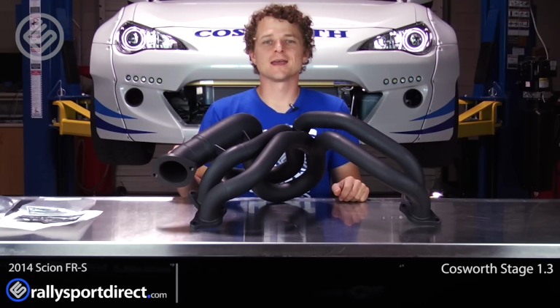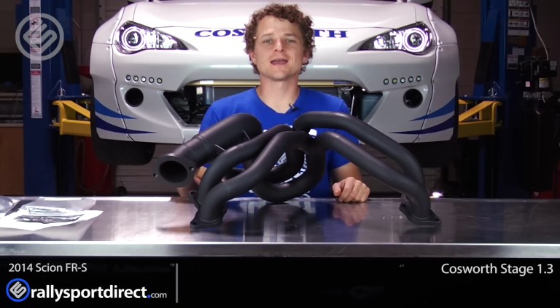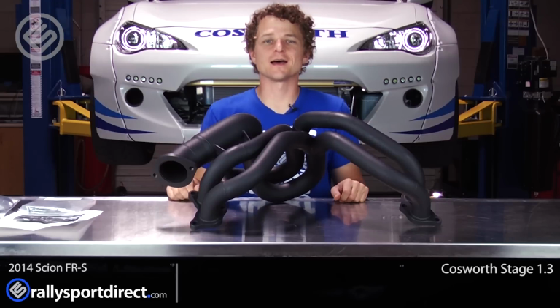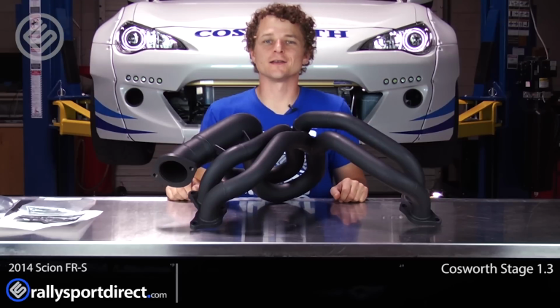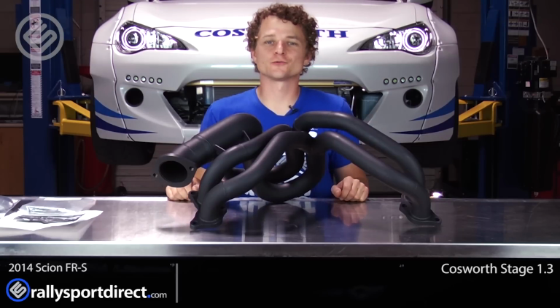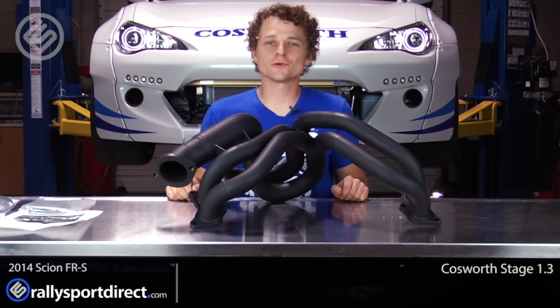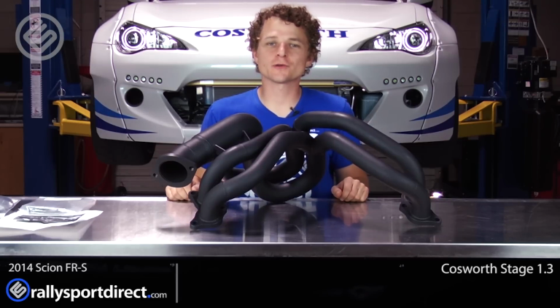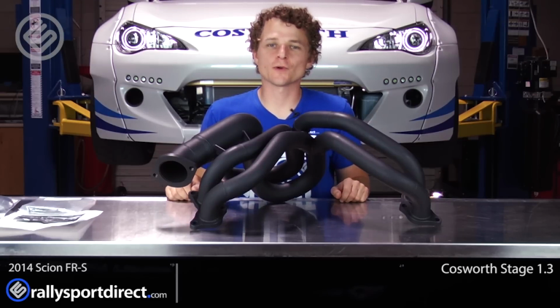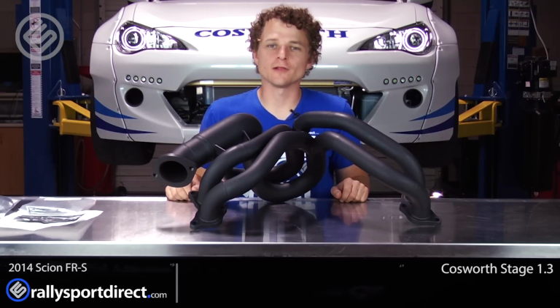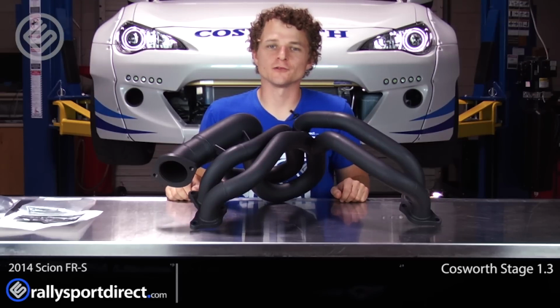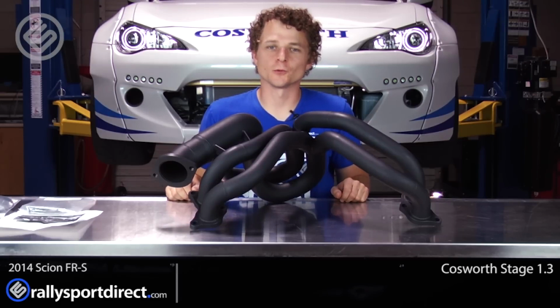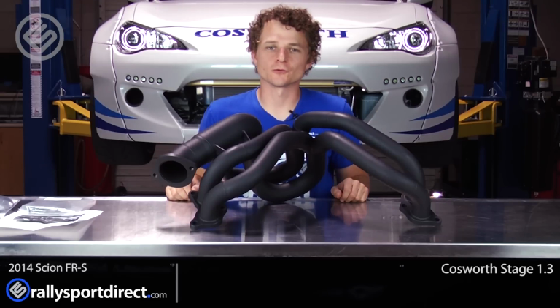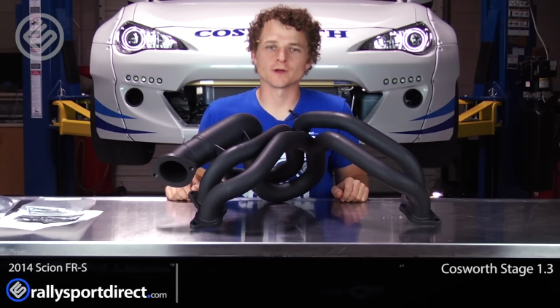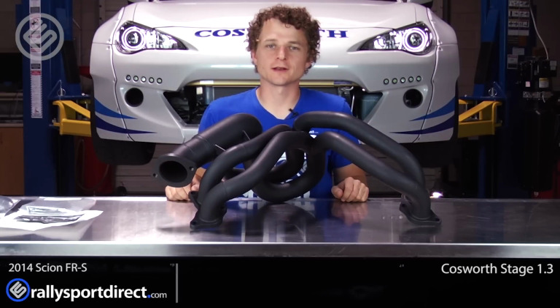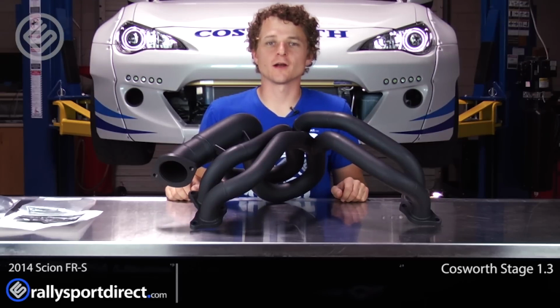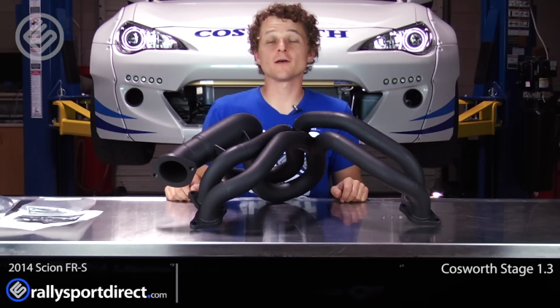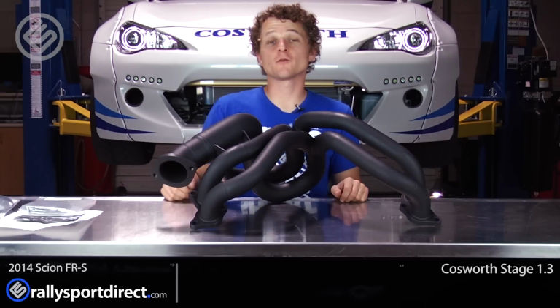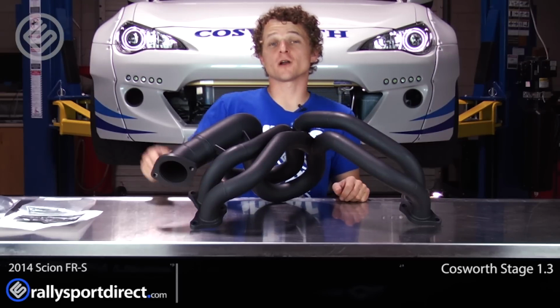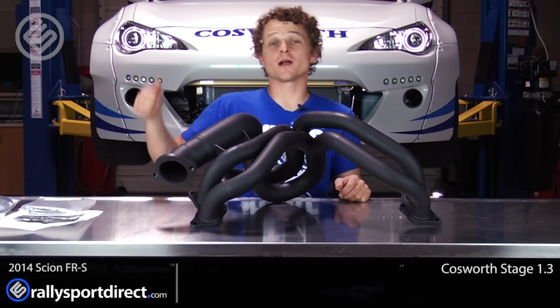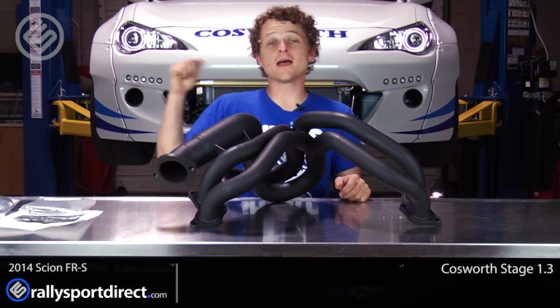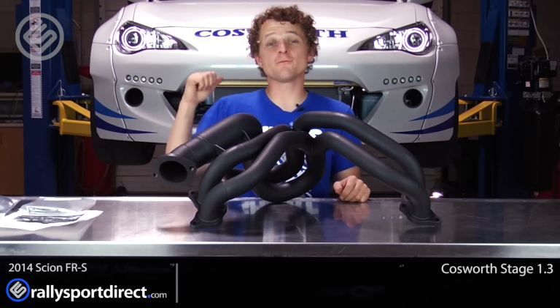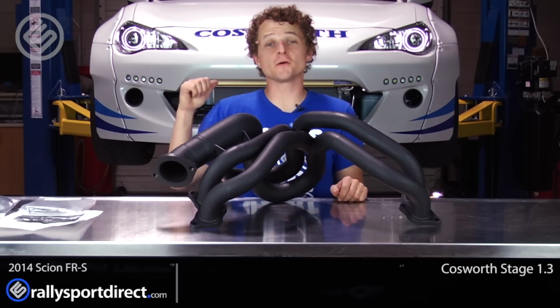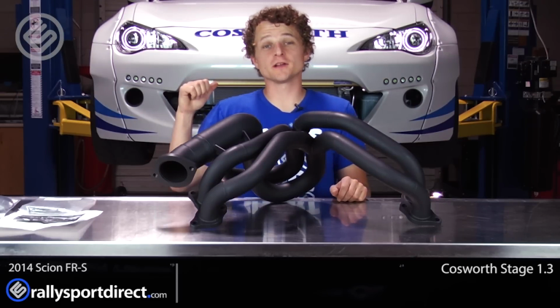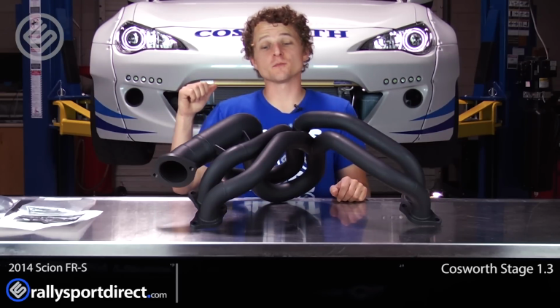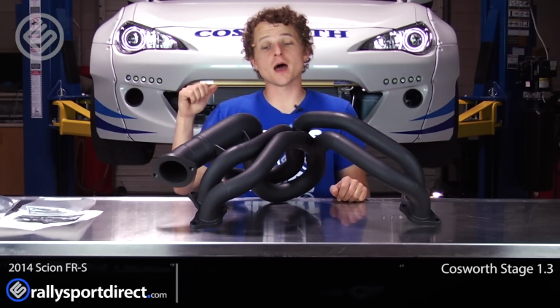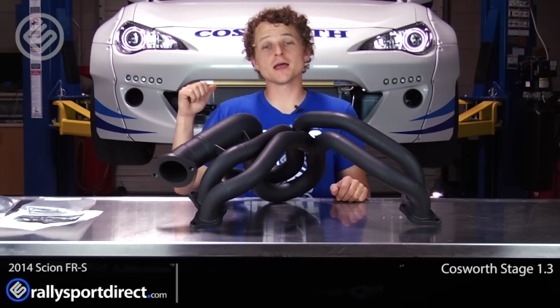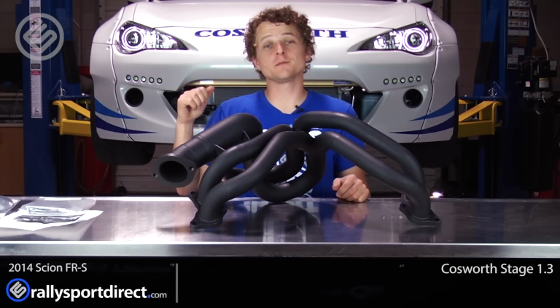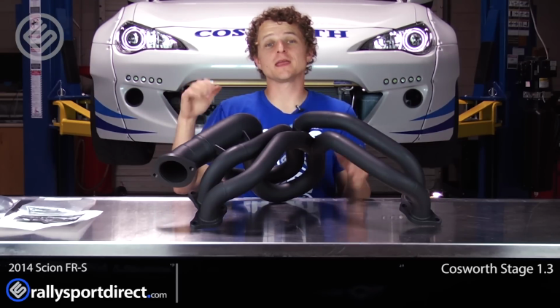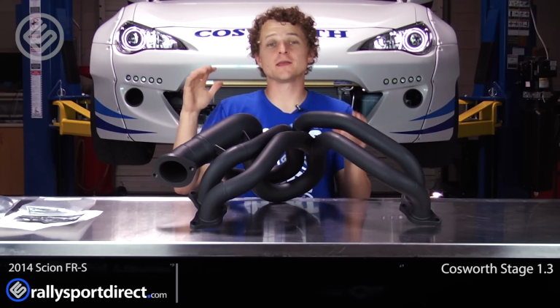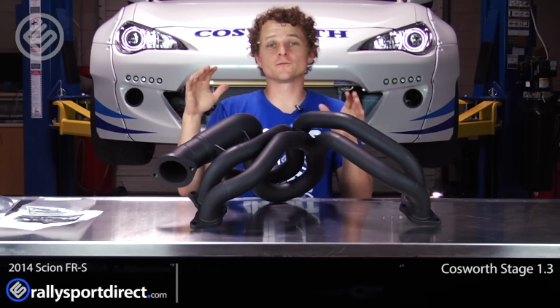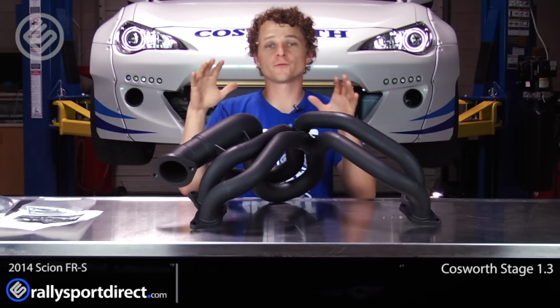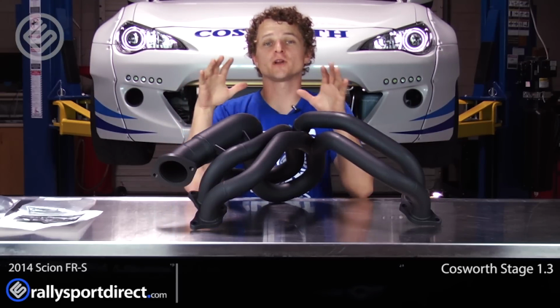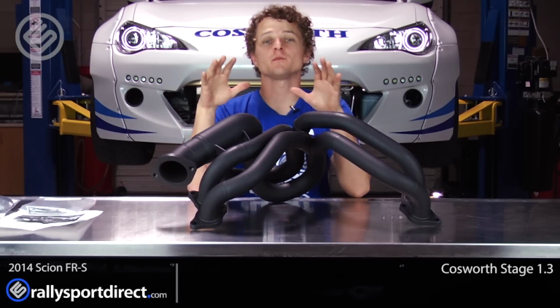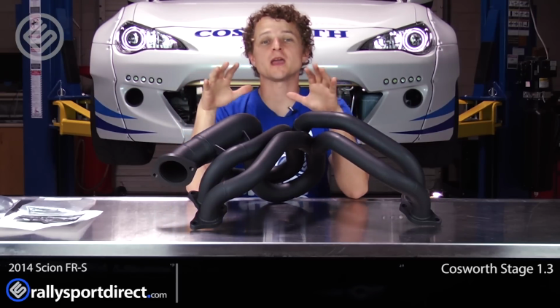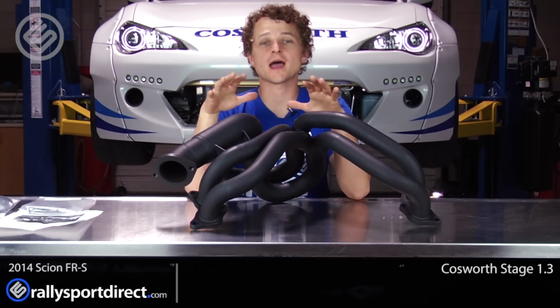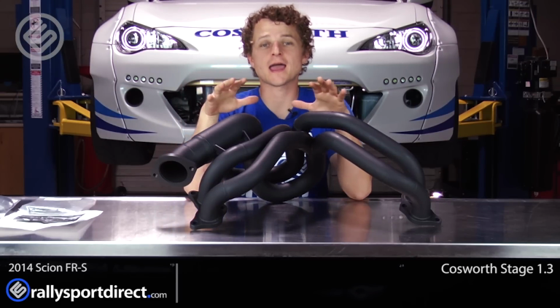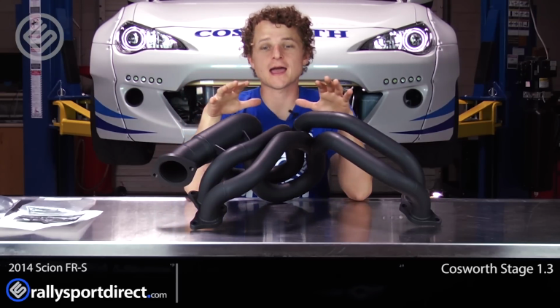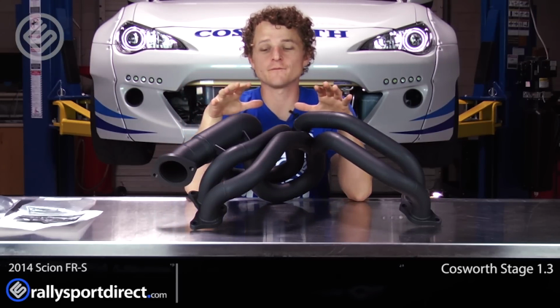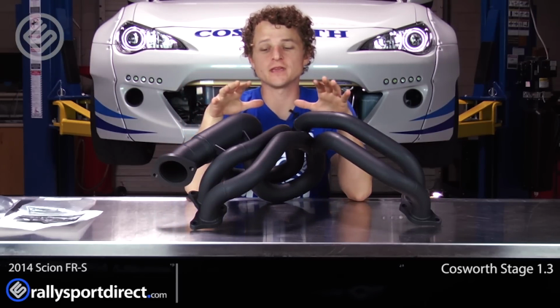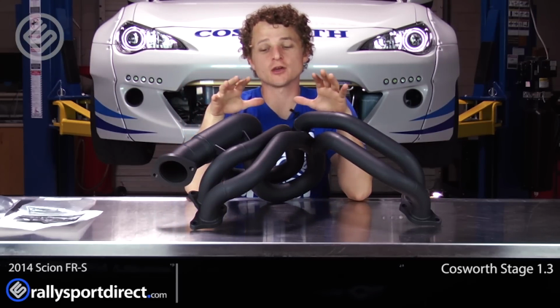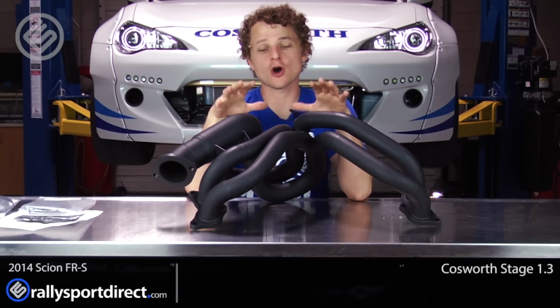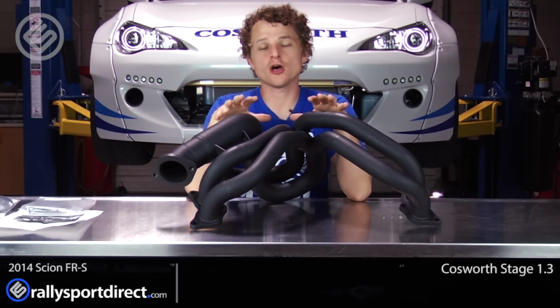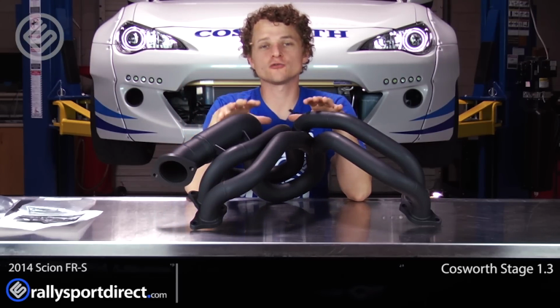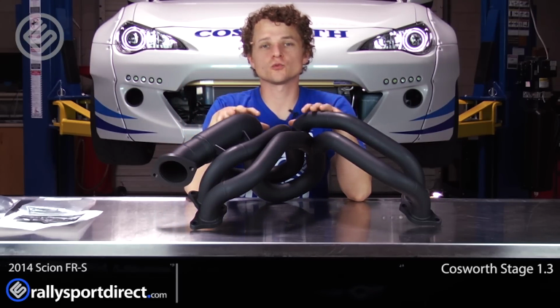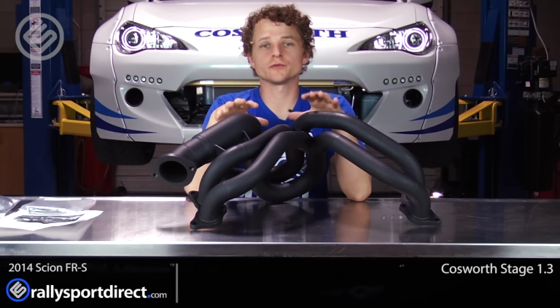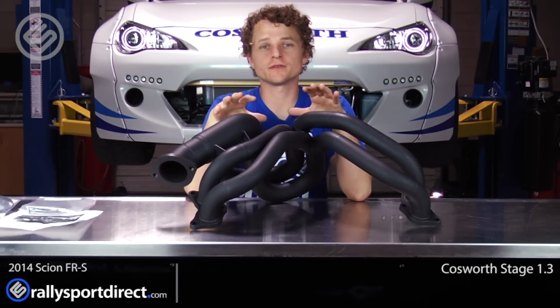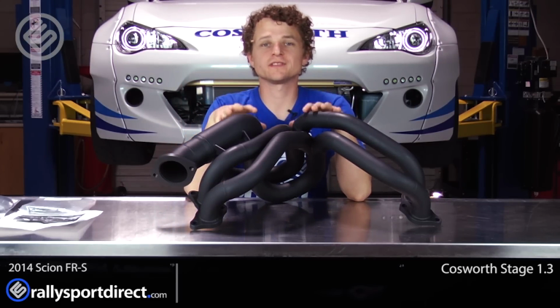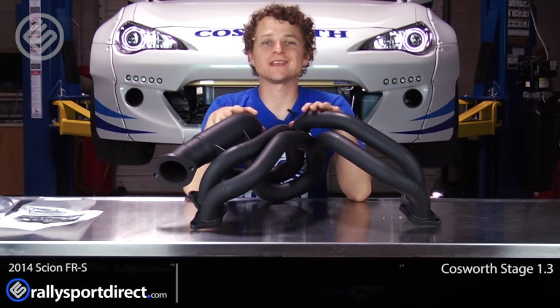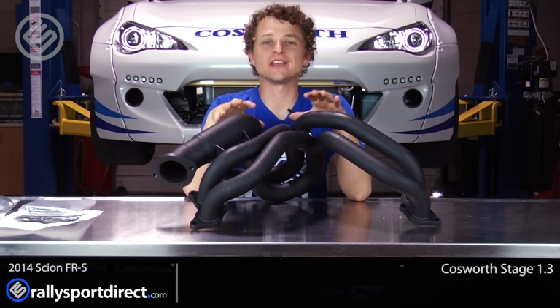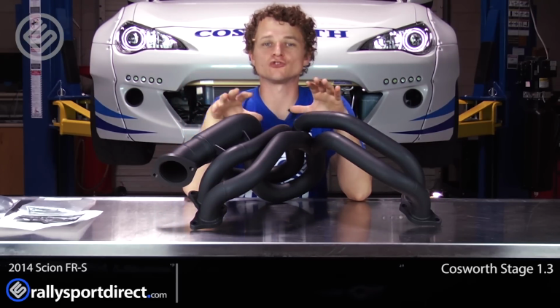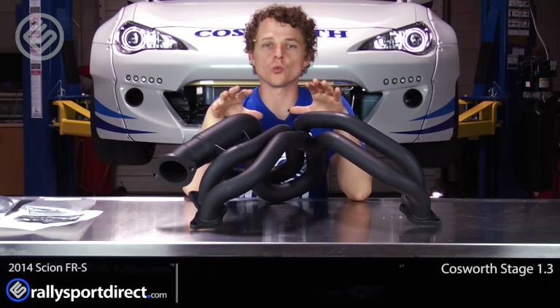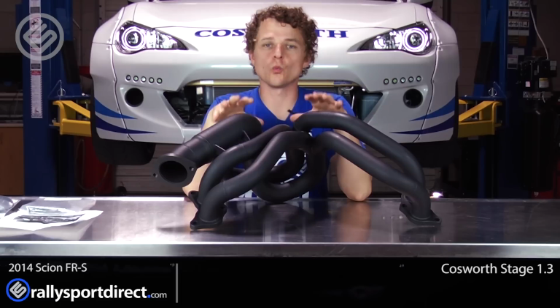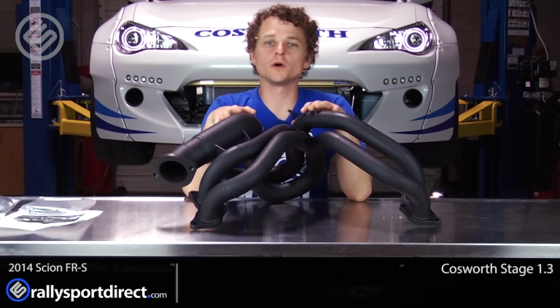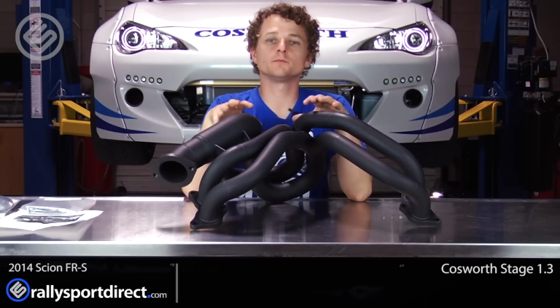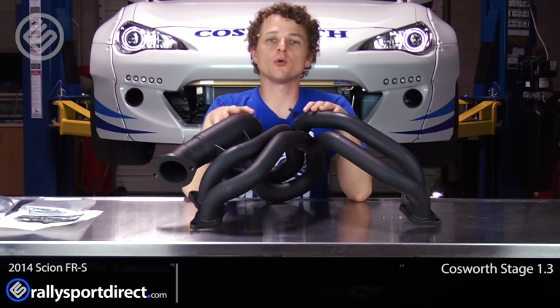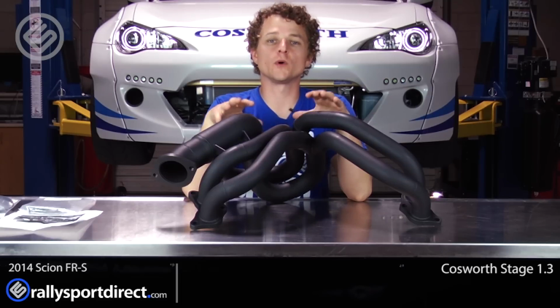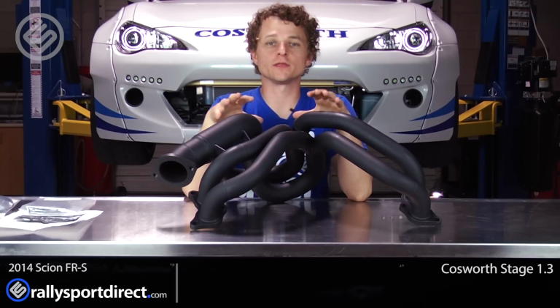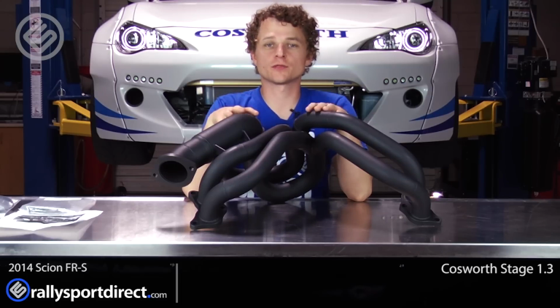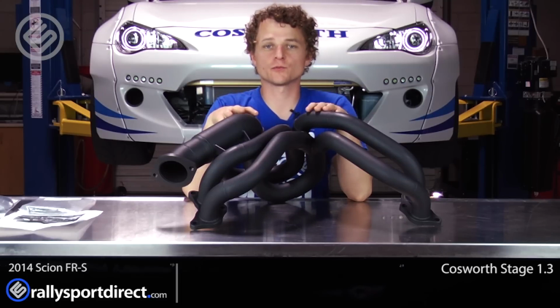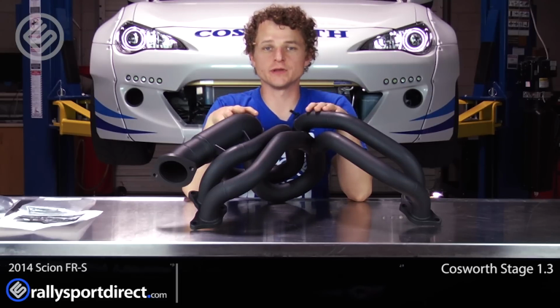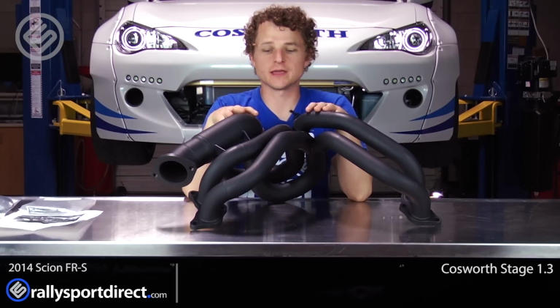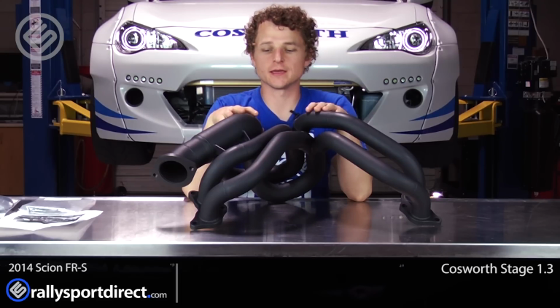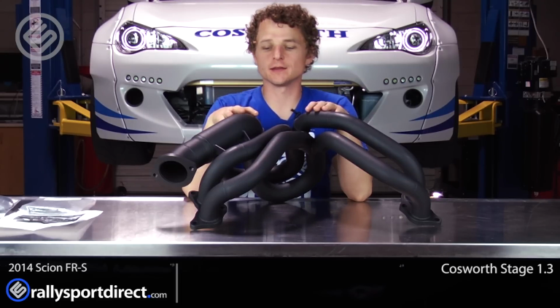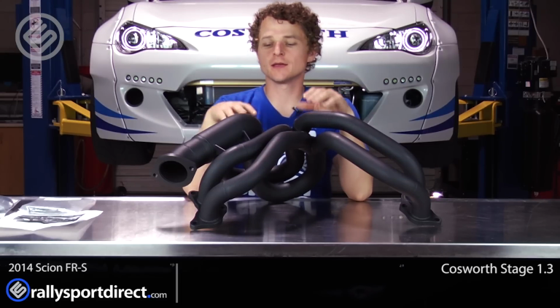Hey guys, Rick with Raleigh Sport Direct here. I've got our FRS behind me, and in front of me I have the Cosworth Stage 1.3 kit.